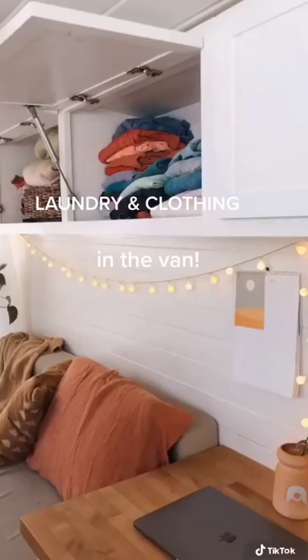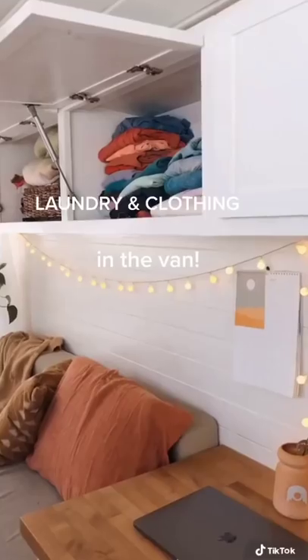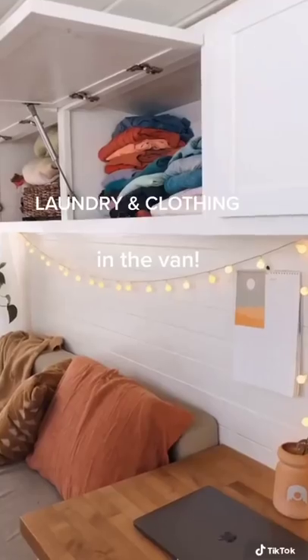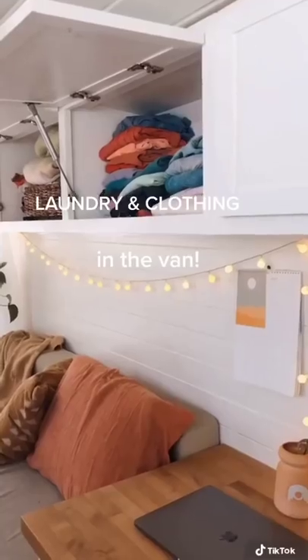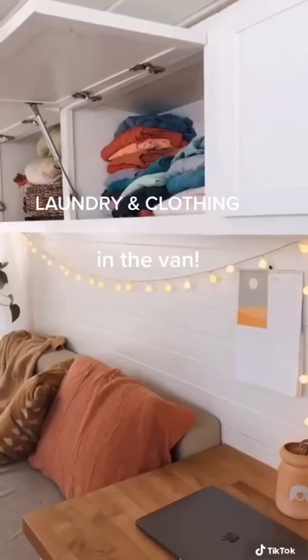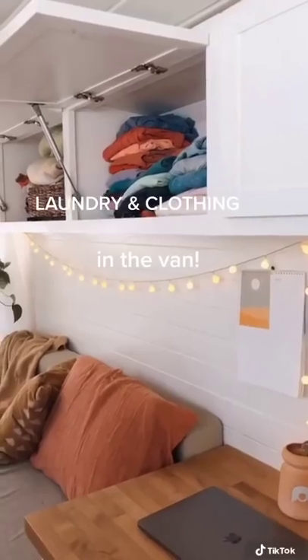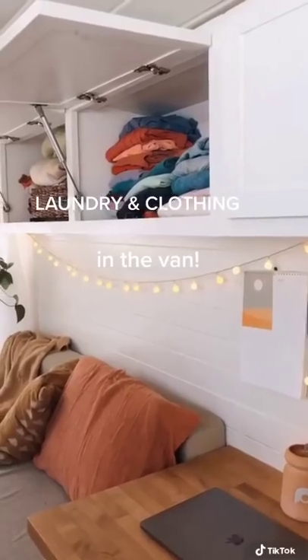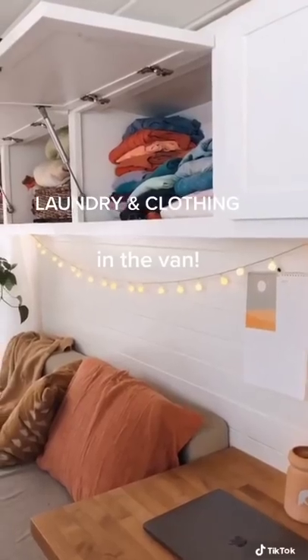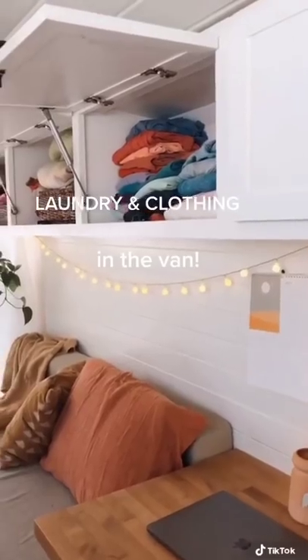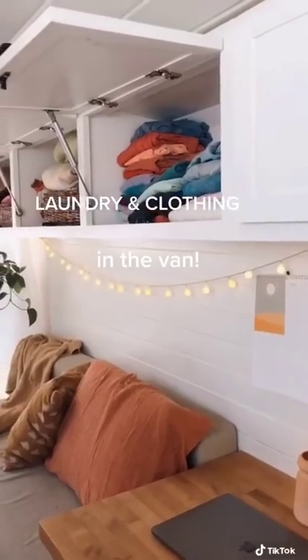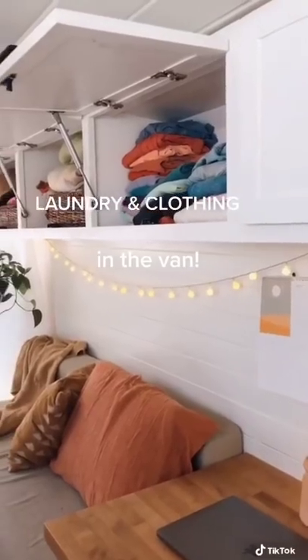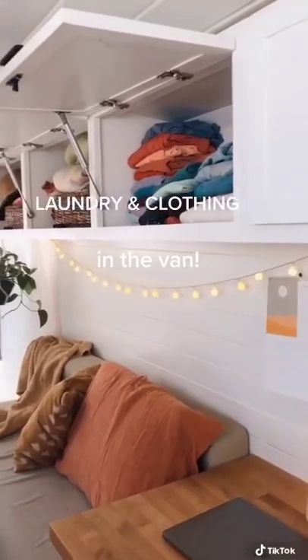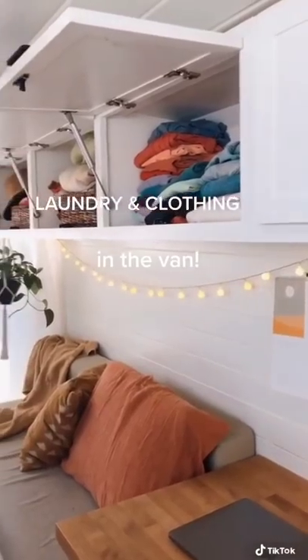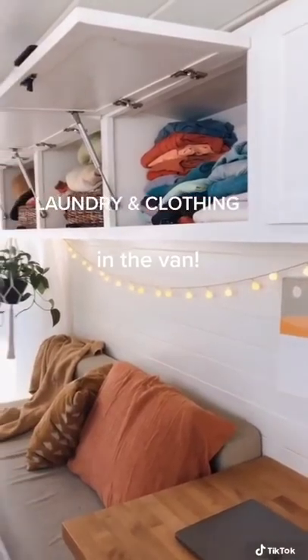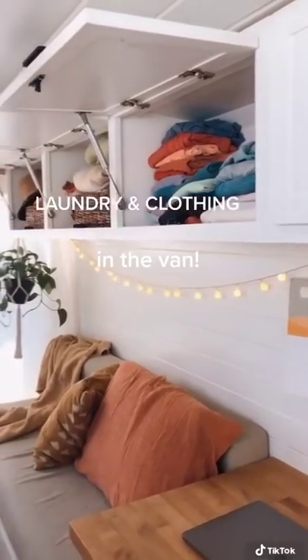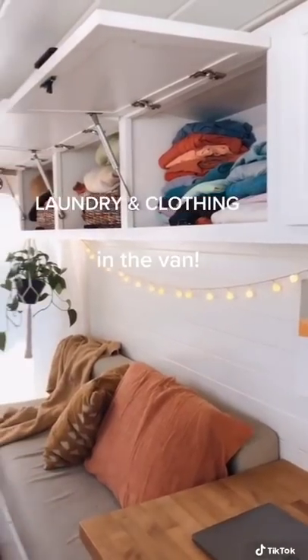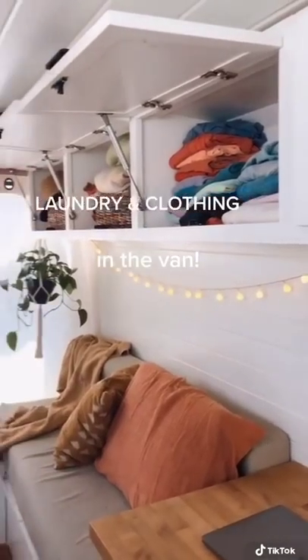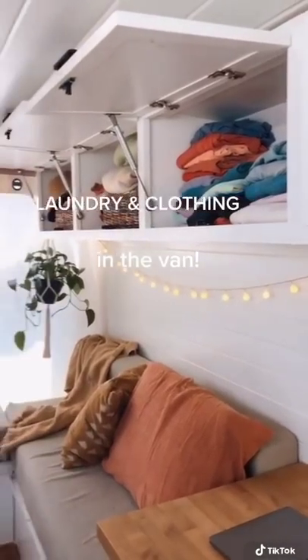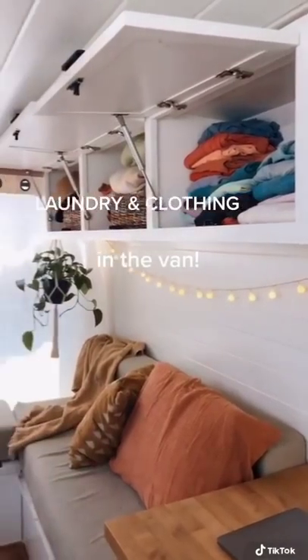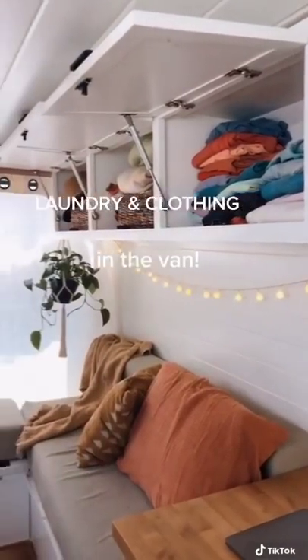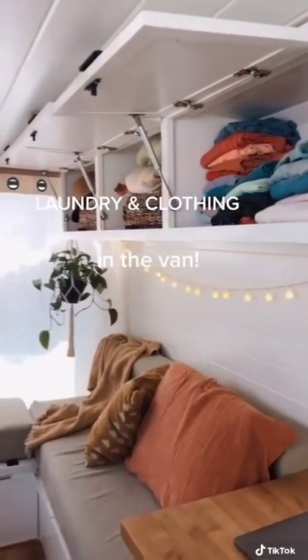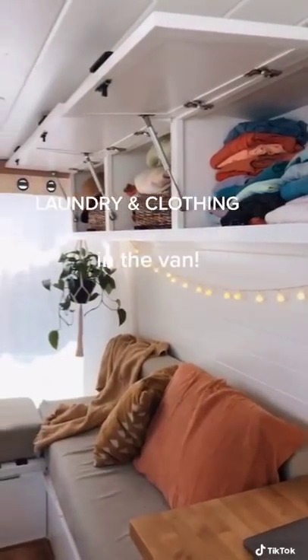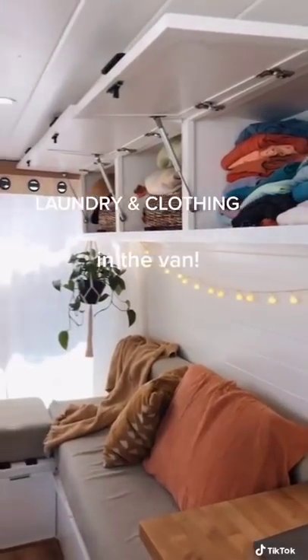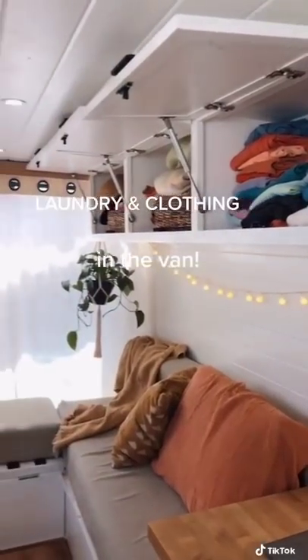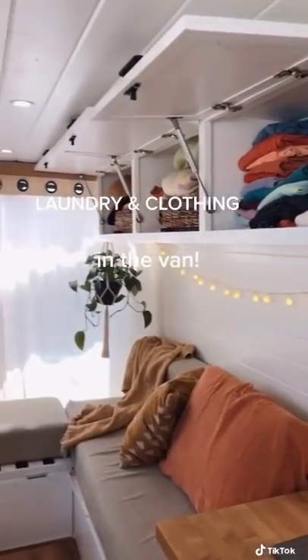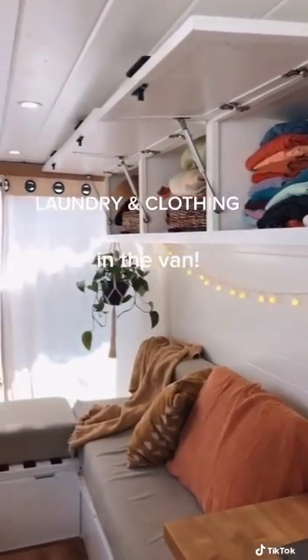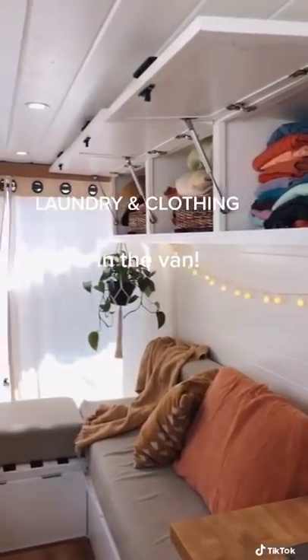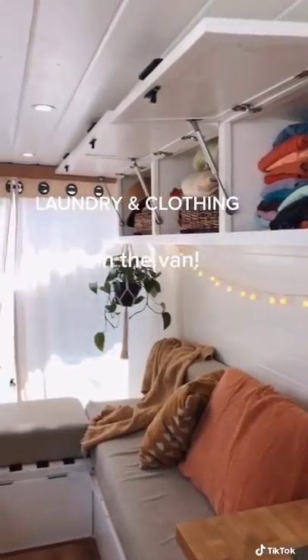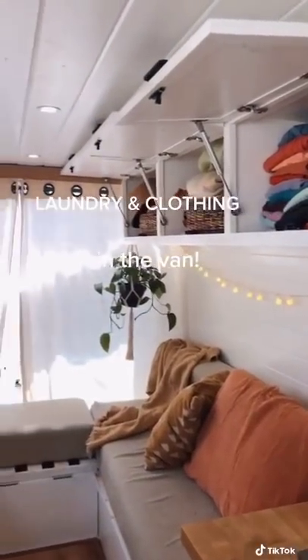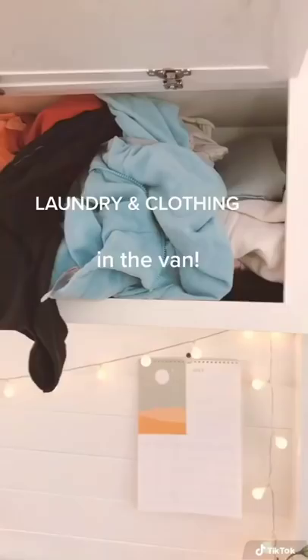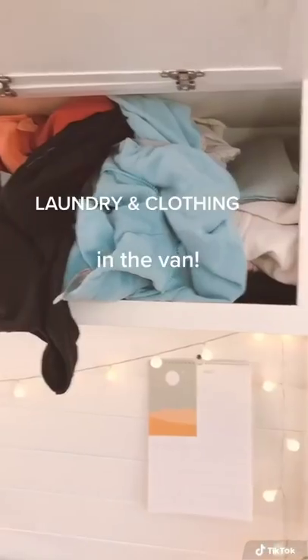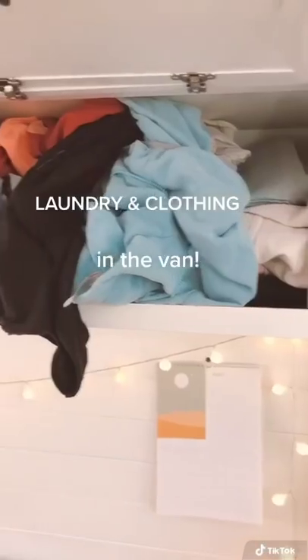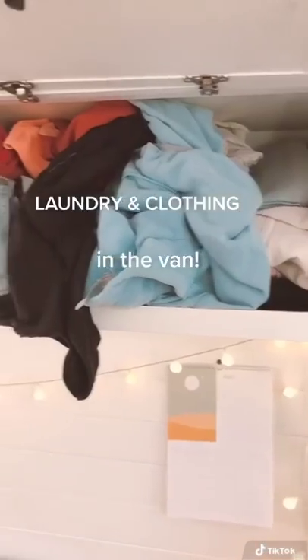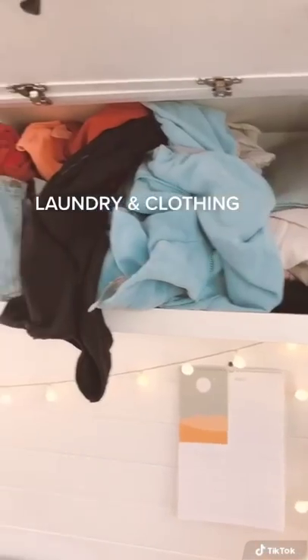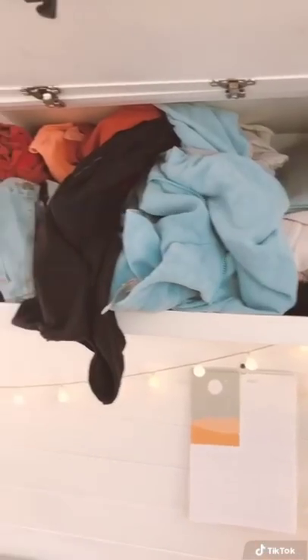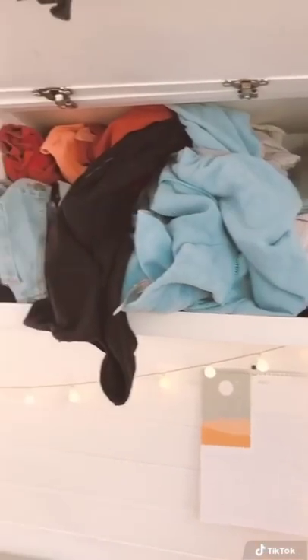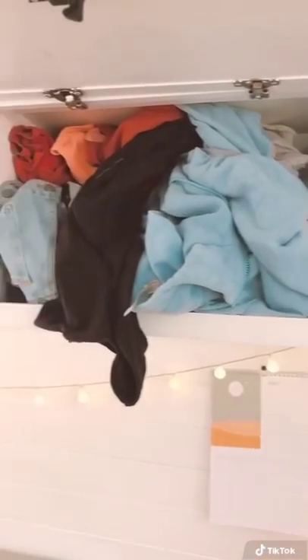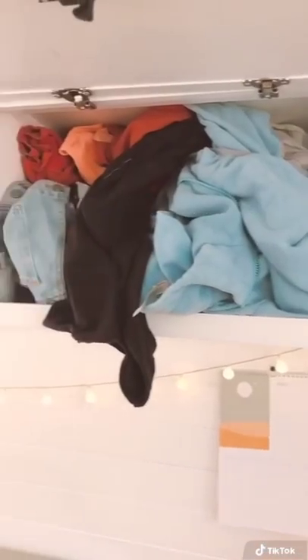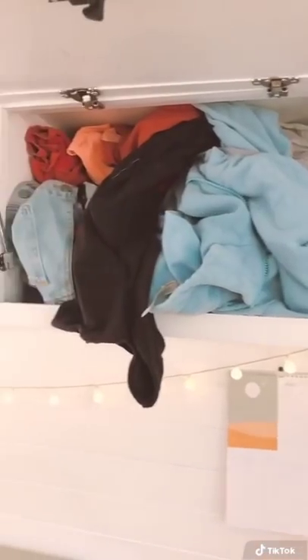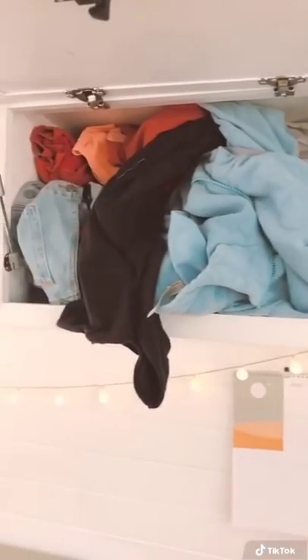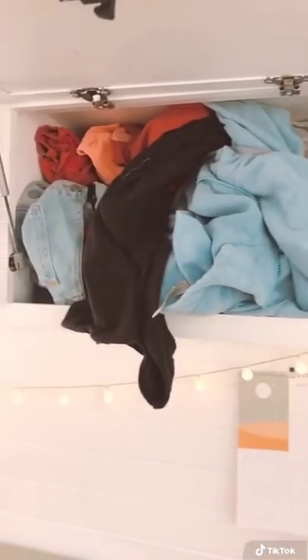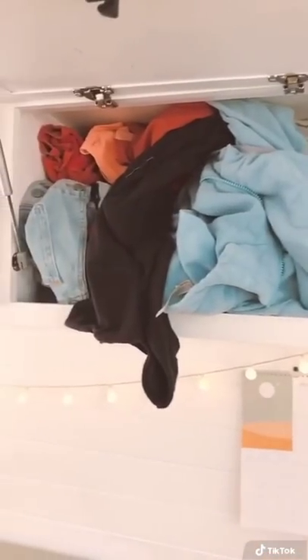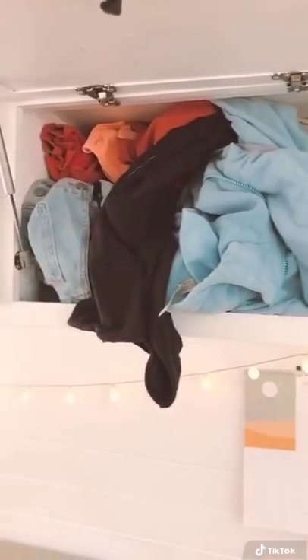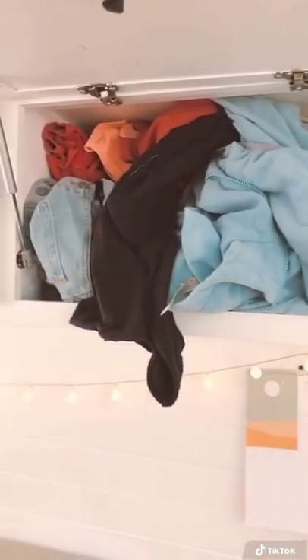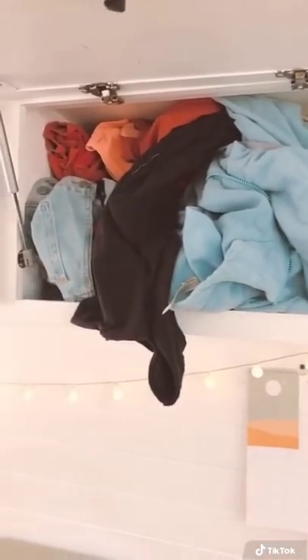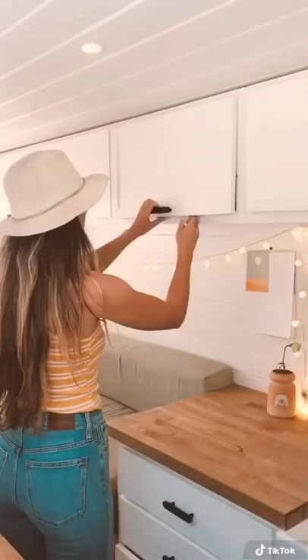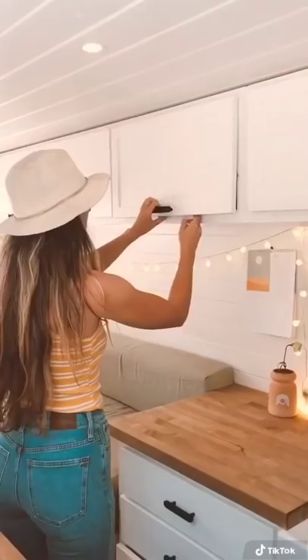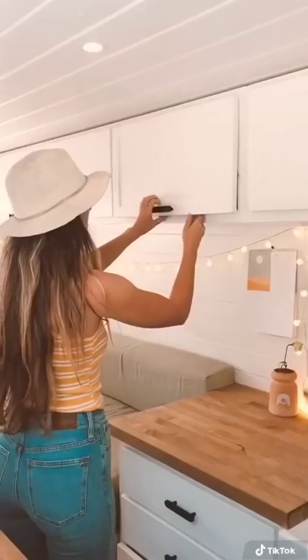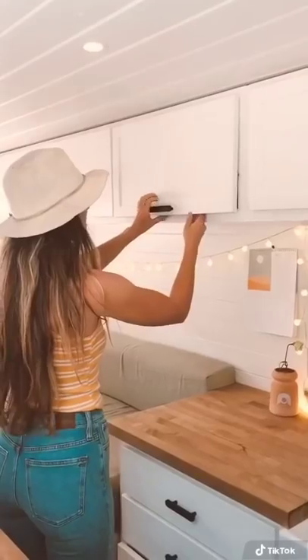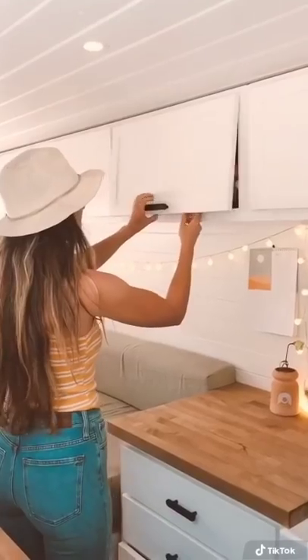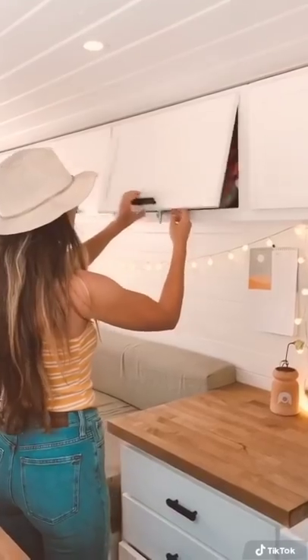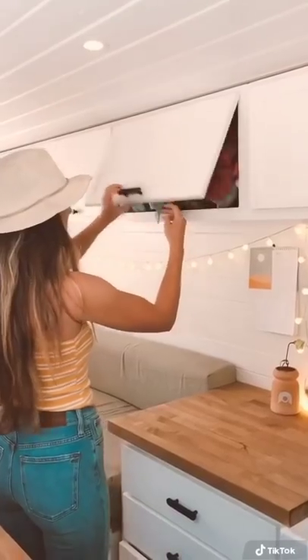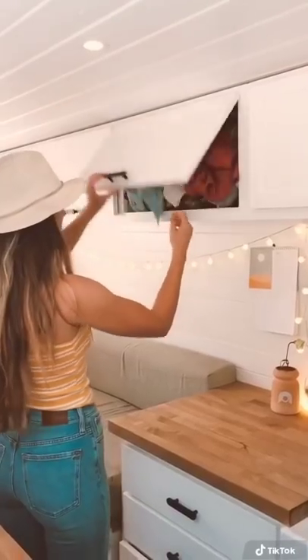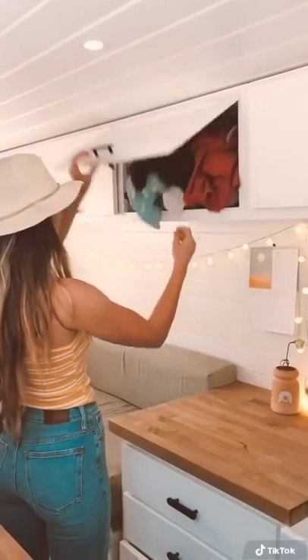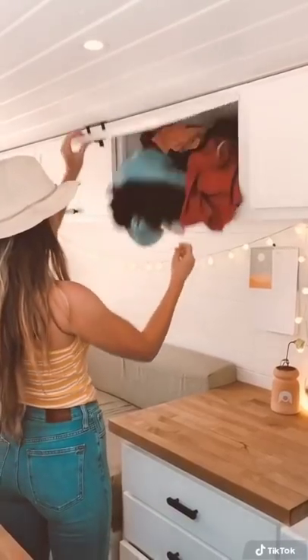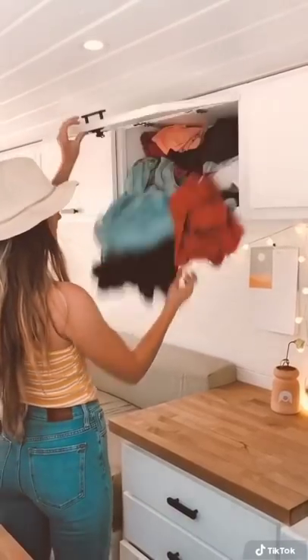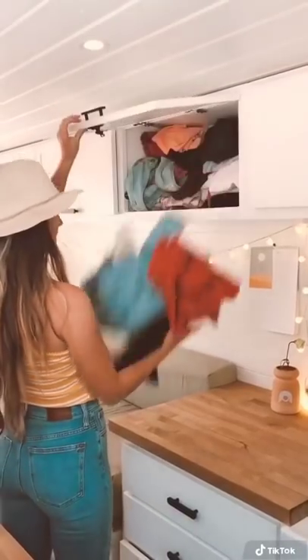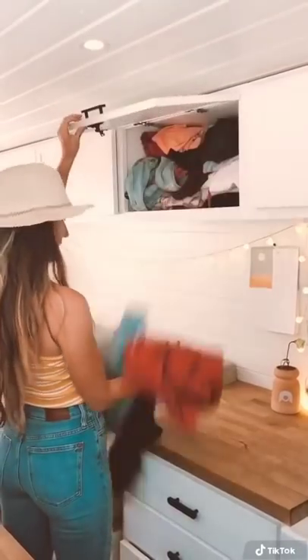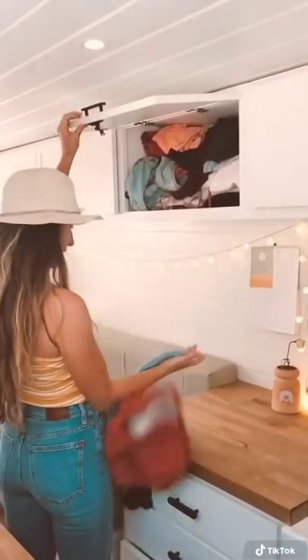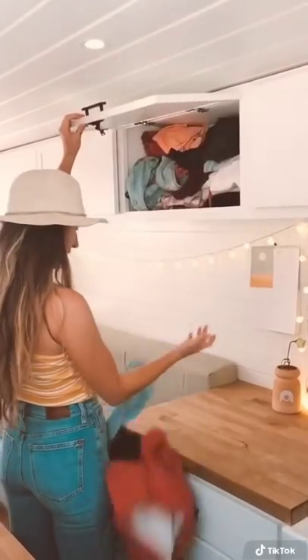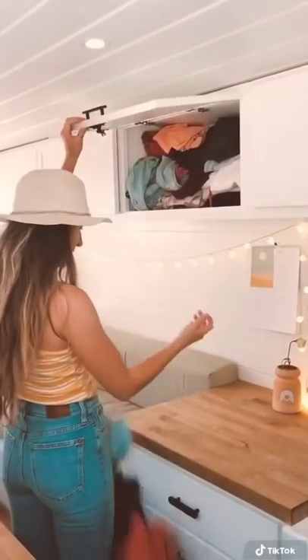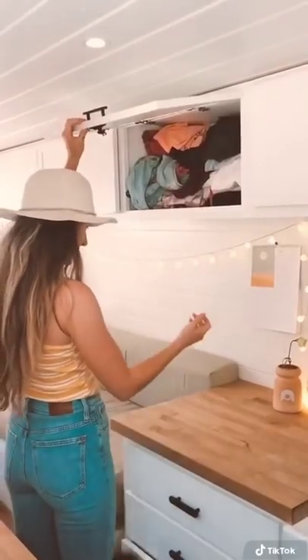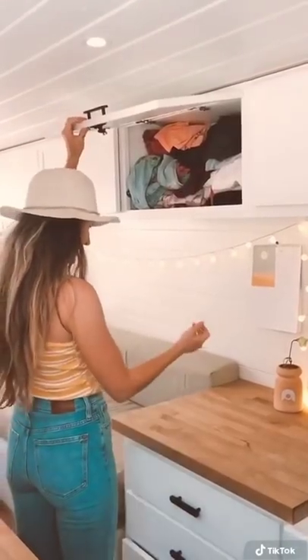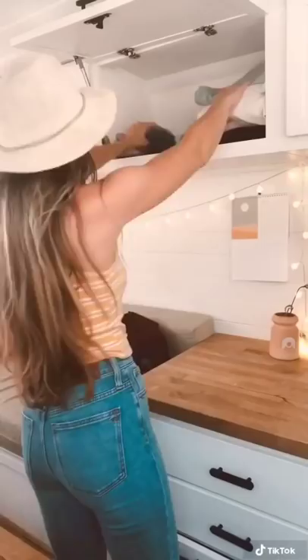Today I'm going to show you guys how we do laundry and organize our clothes in the van. When our cabinets start to look like this, it's time to reorganize.